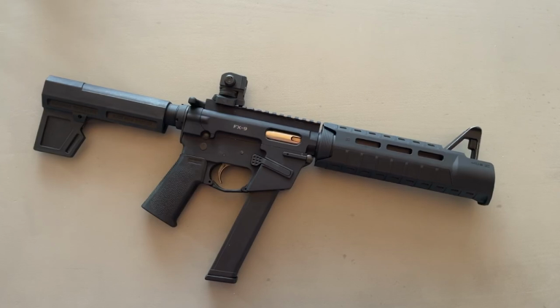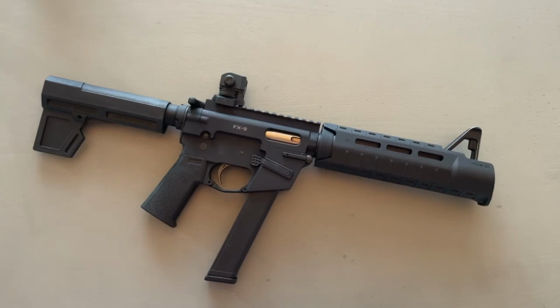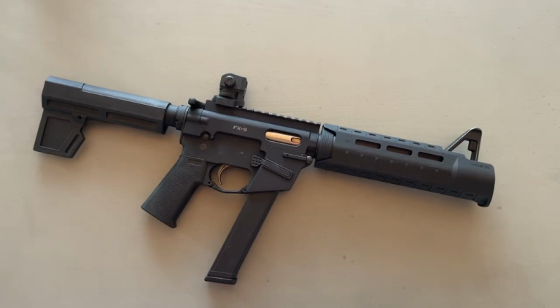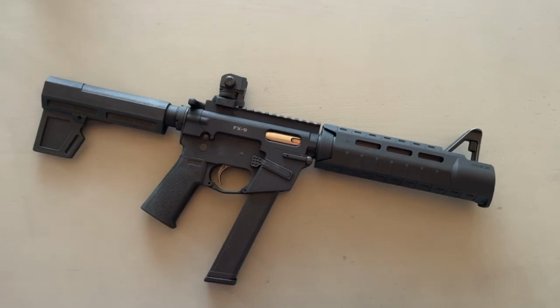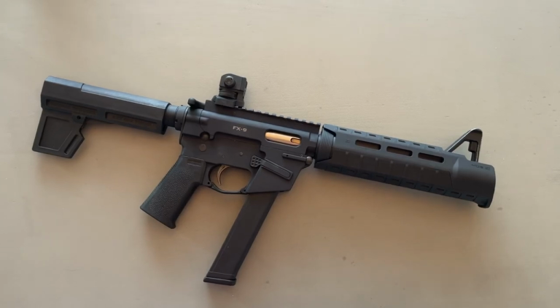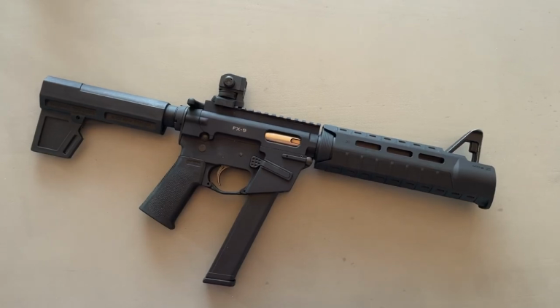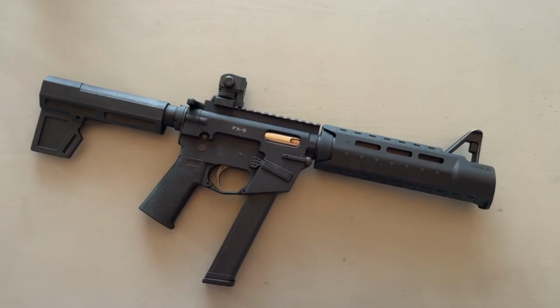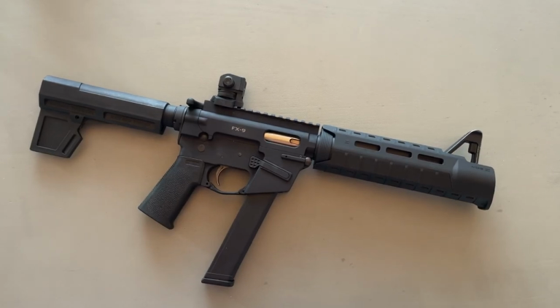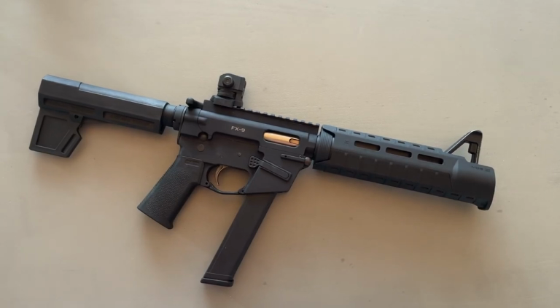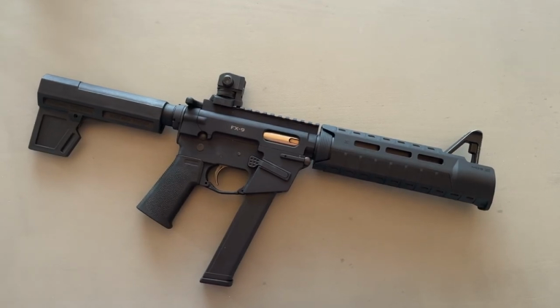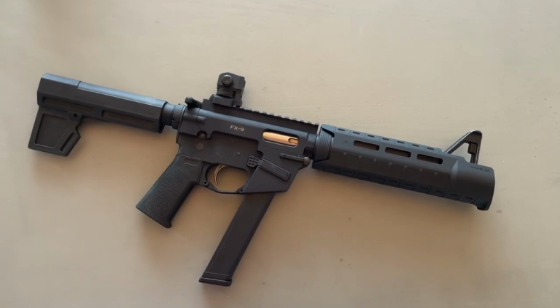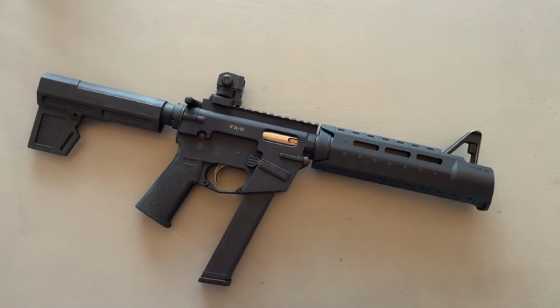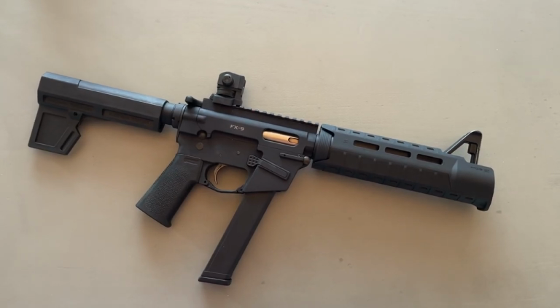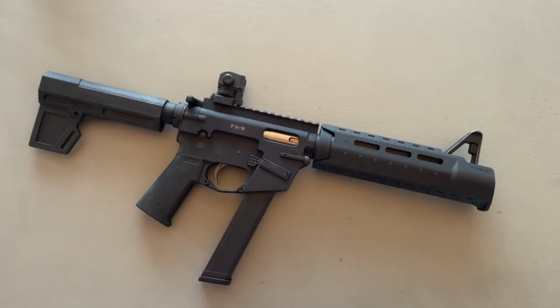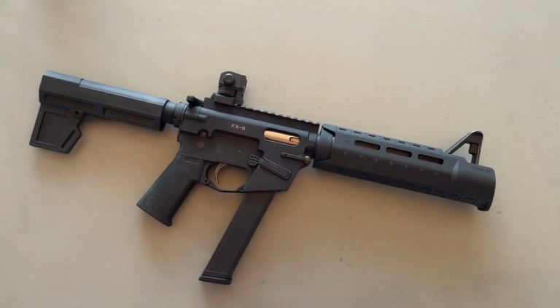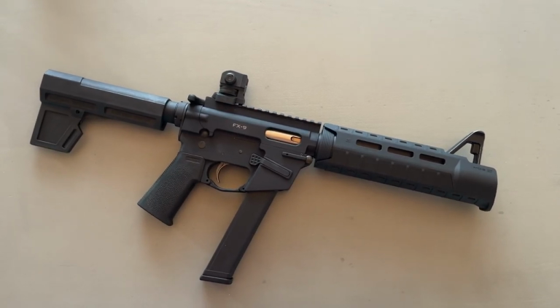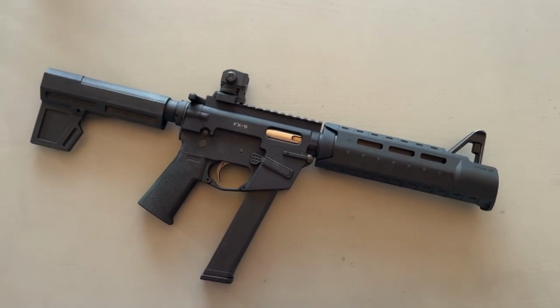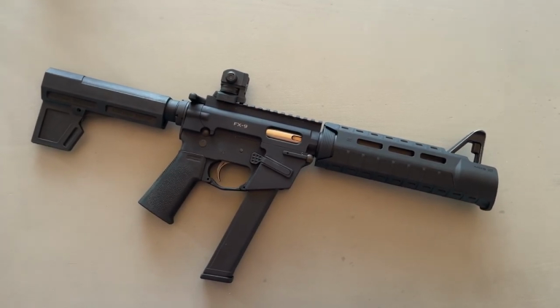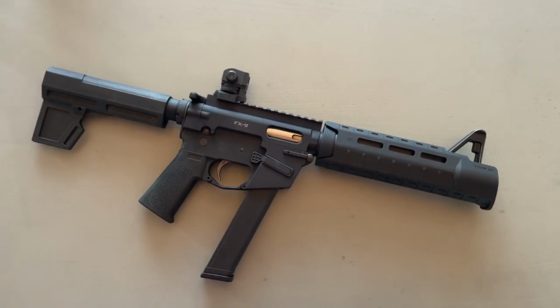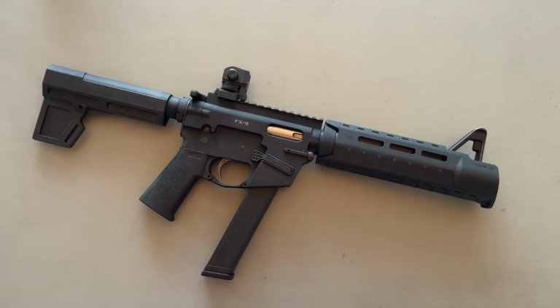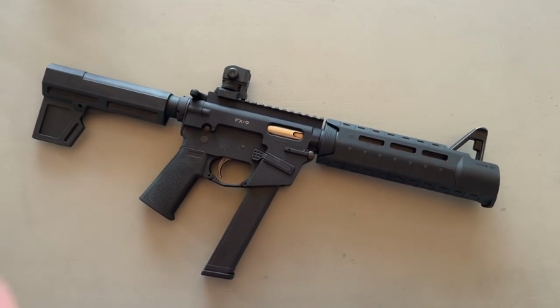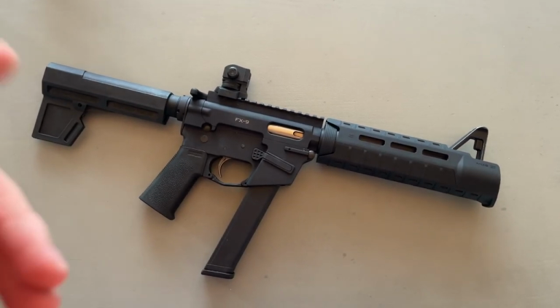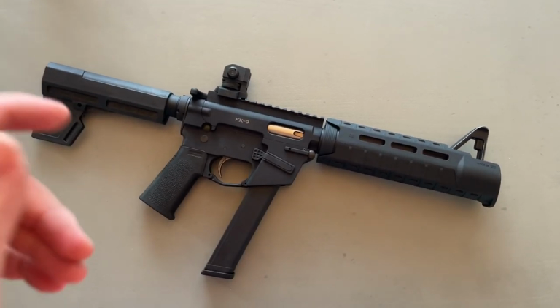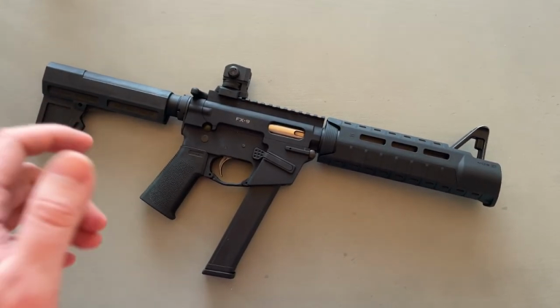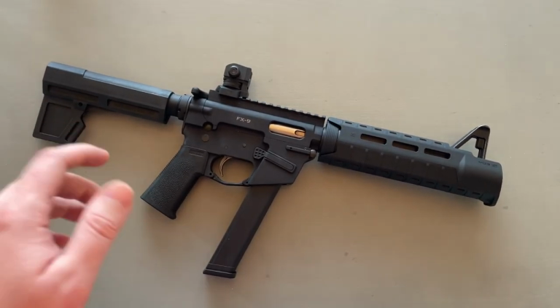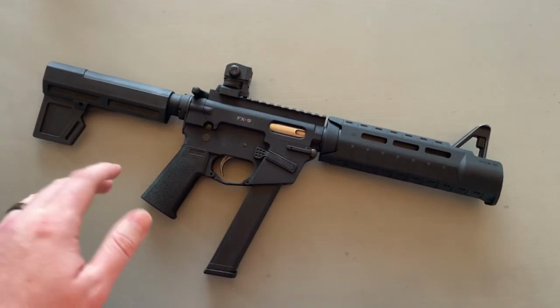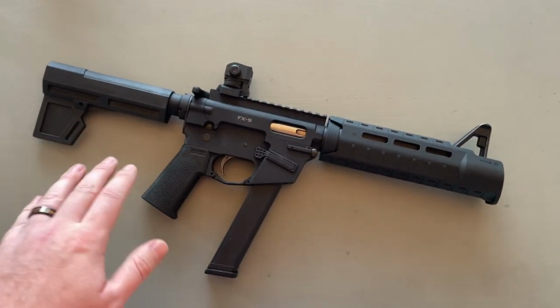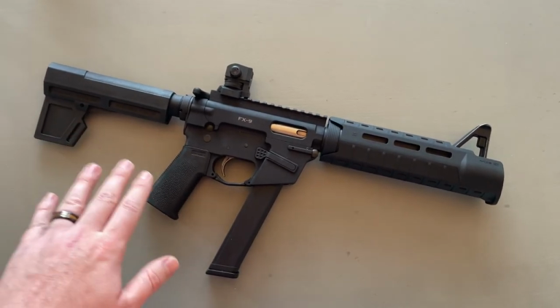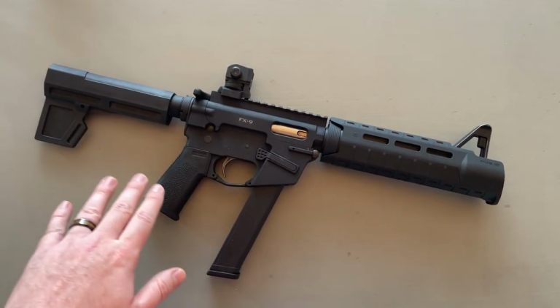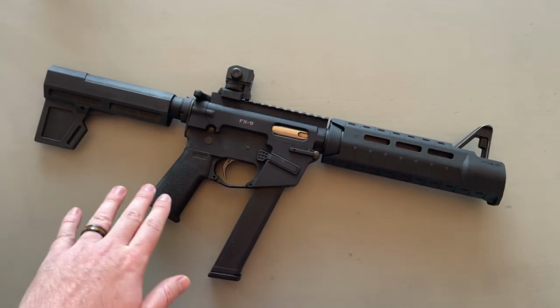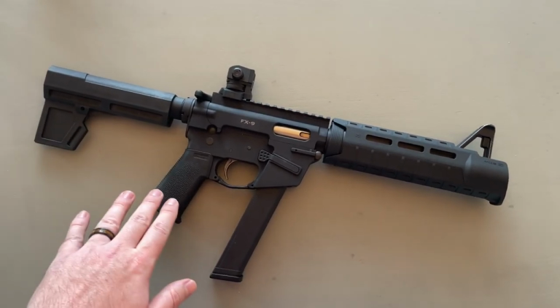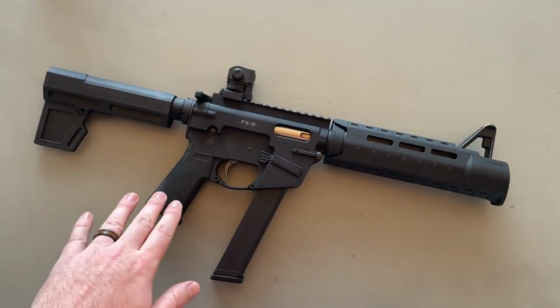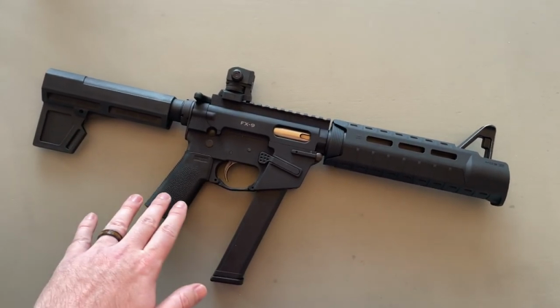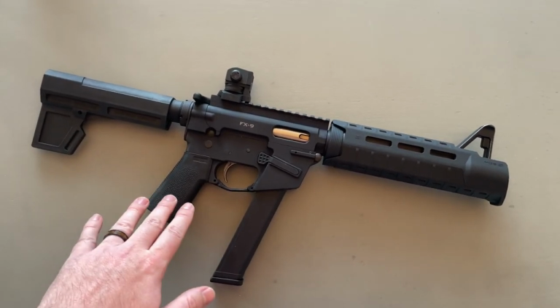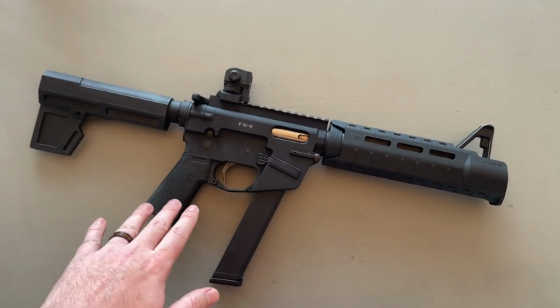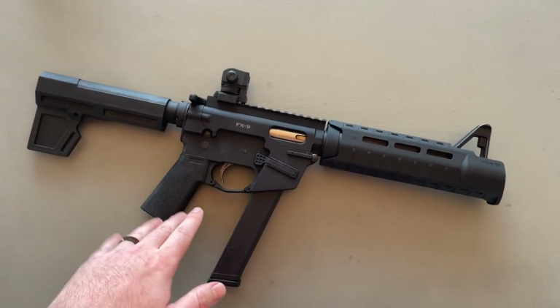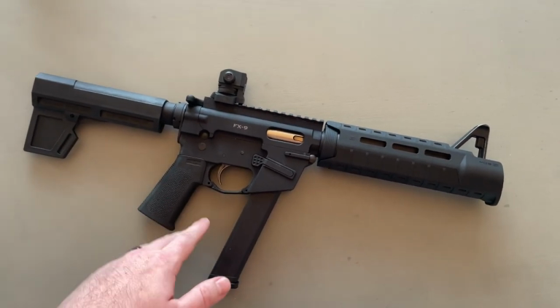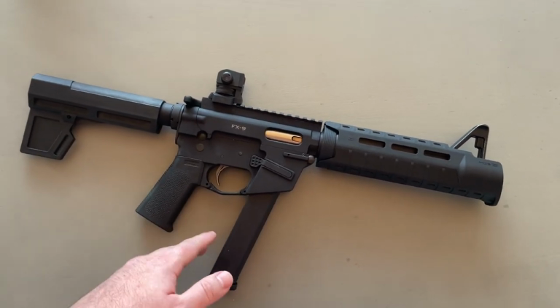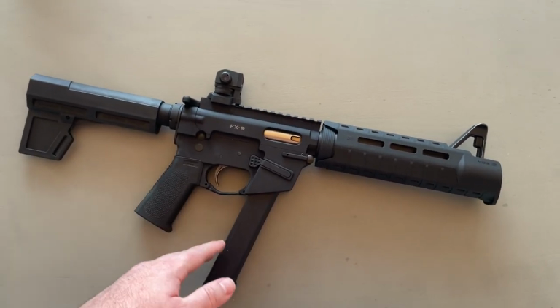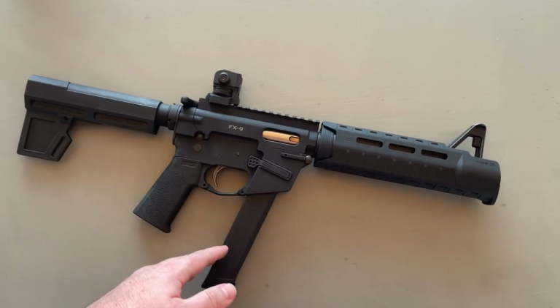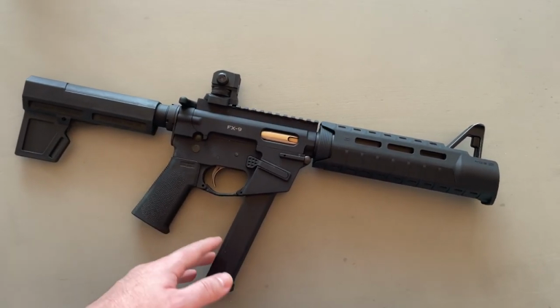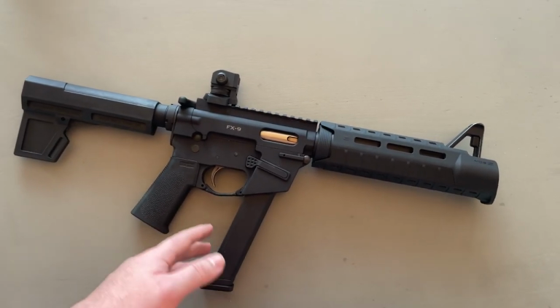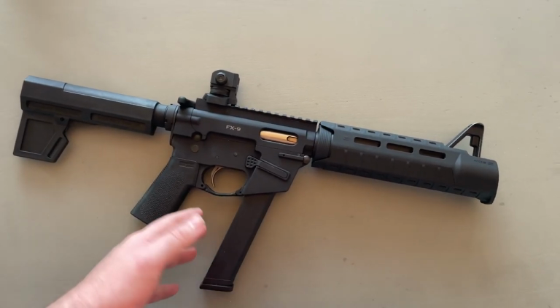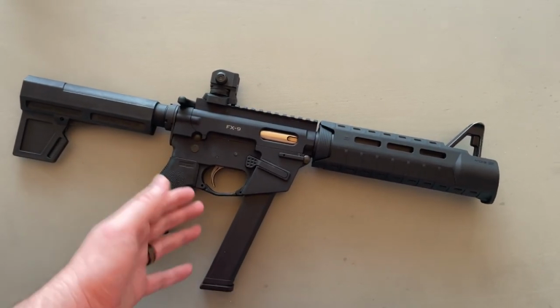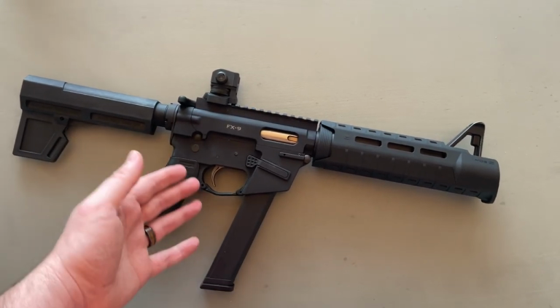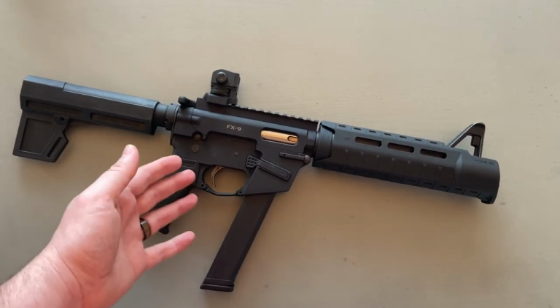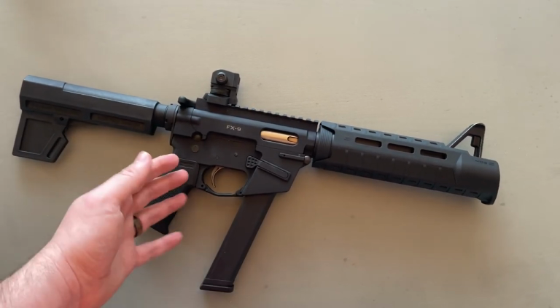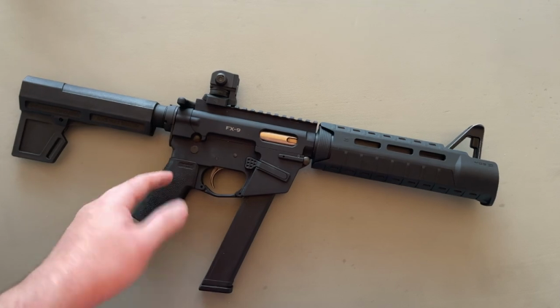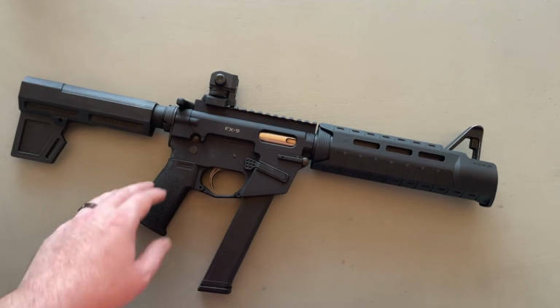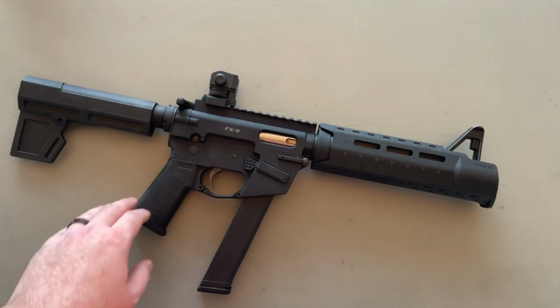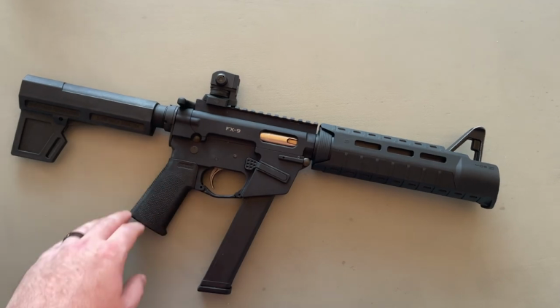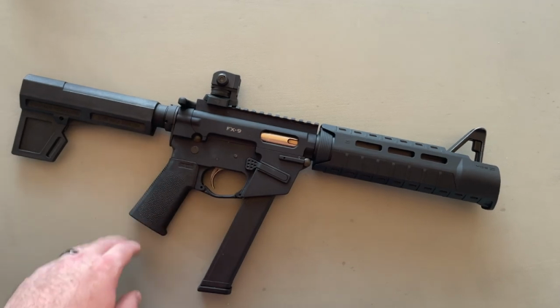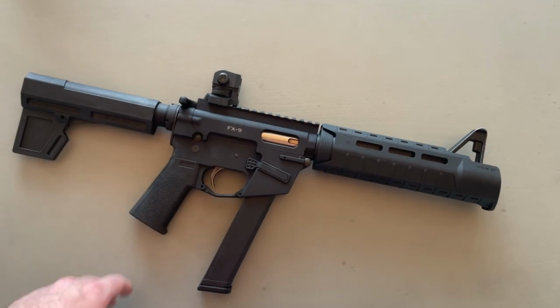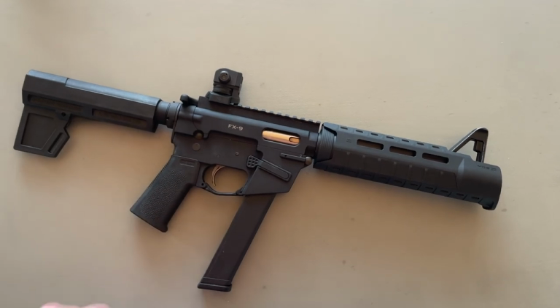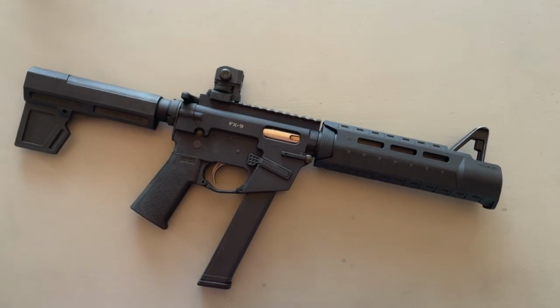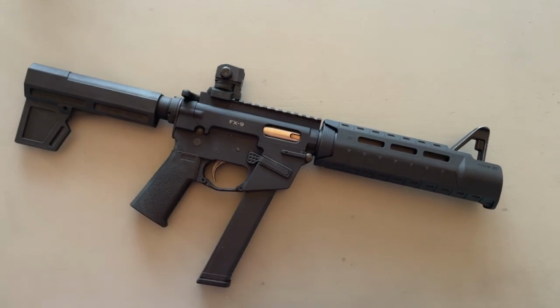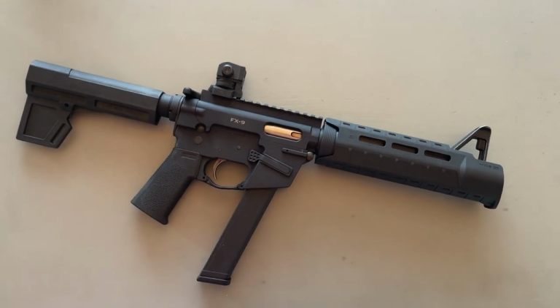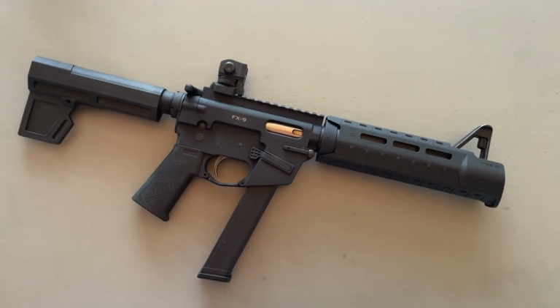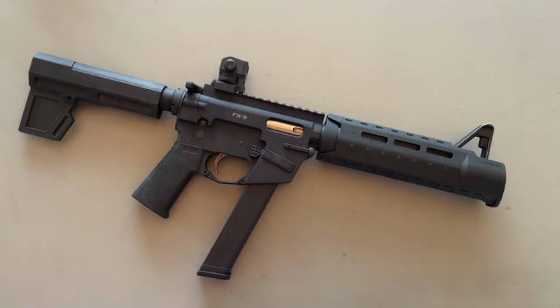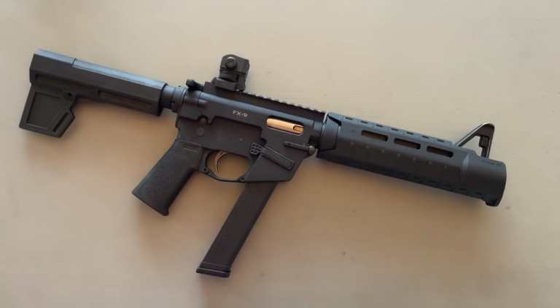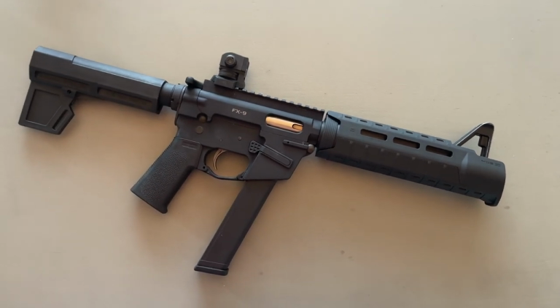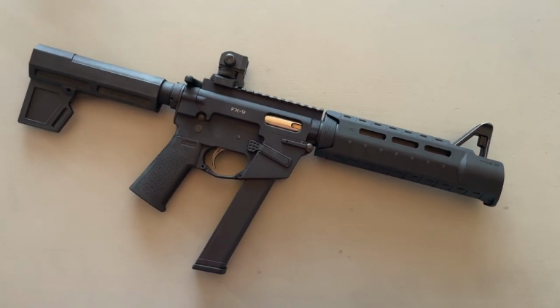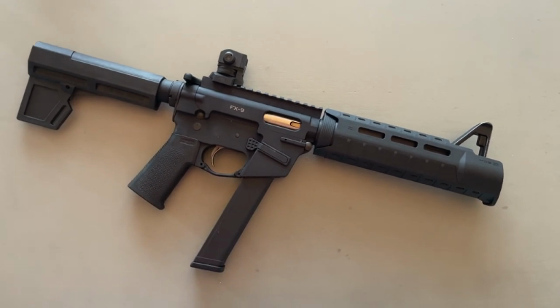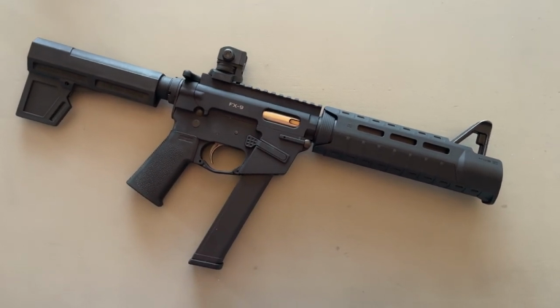Hey guys, Booligan here with Booligan Shooting Sports. Today we're taking a quick look at my updated FX9 pistol.